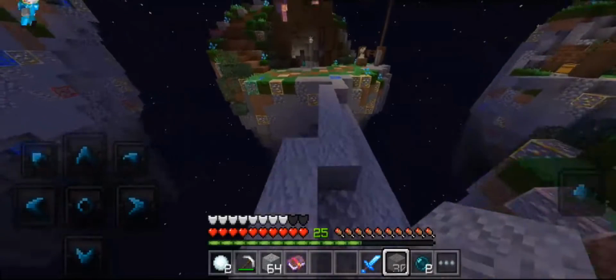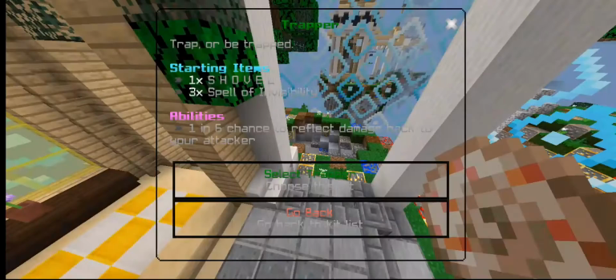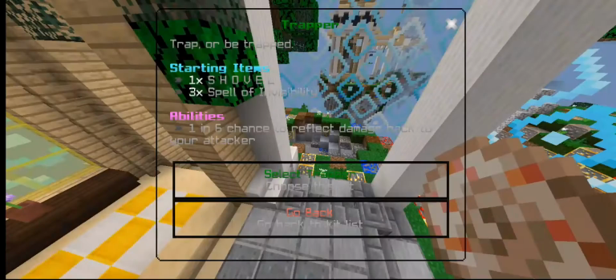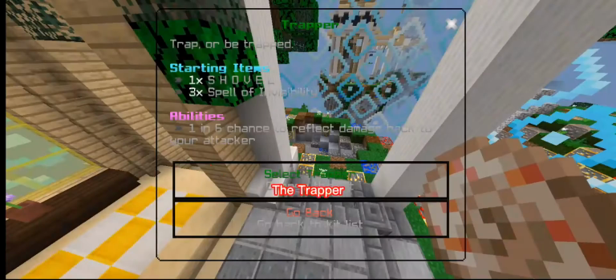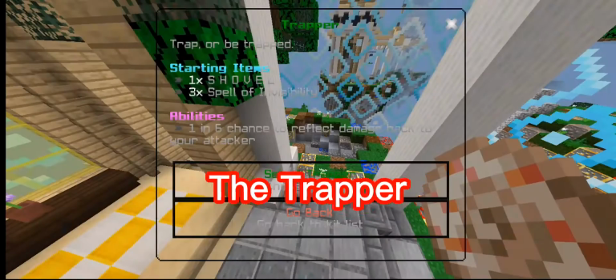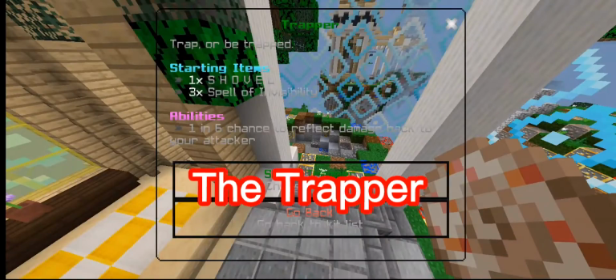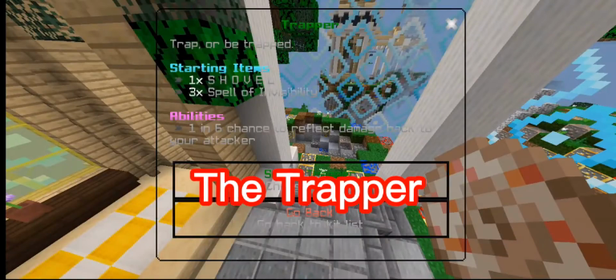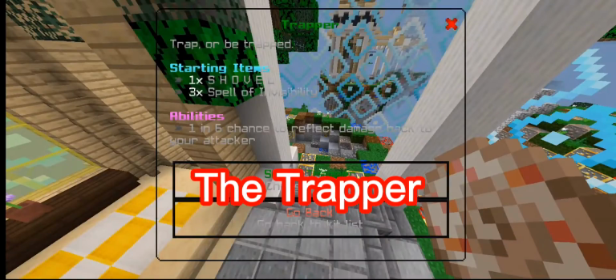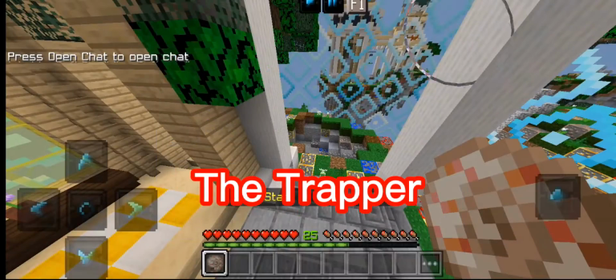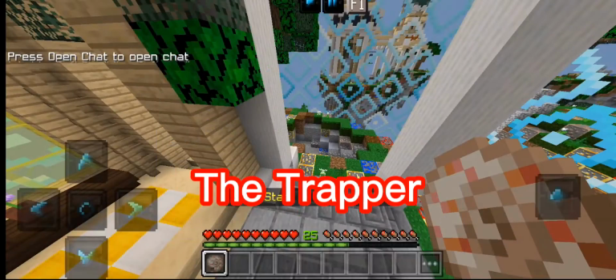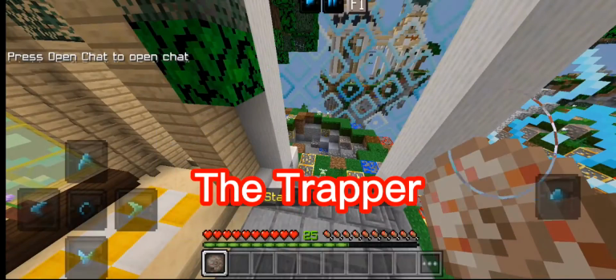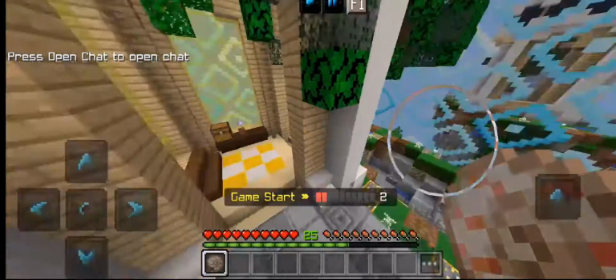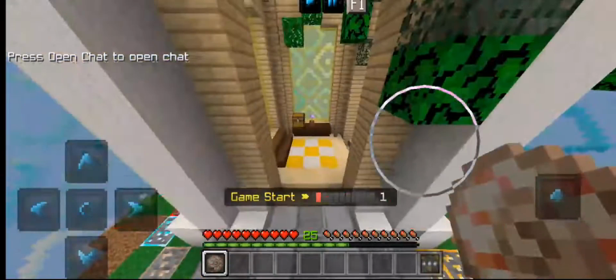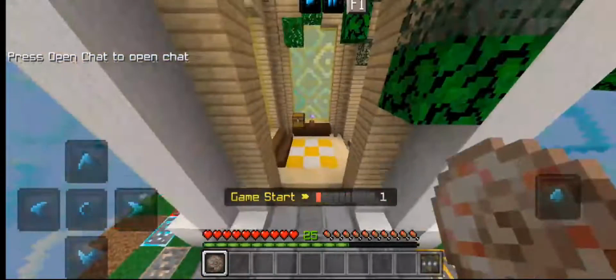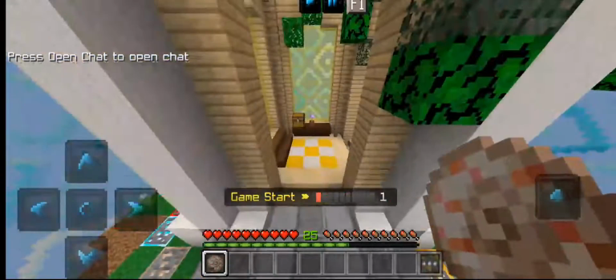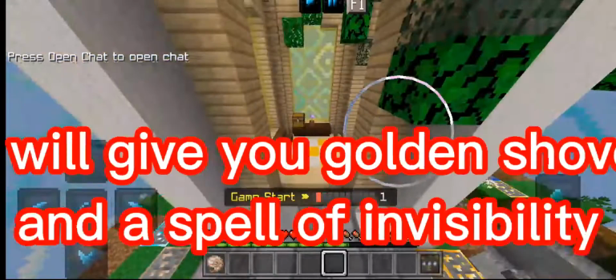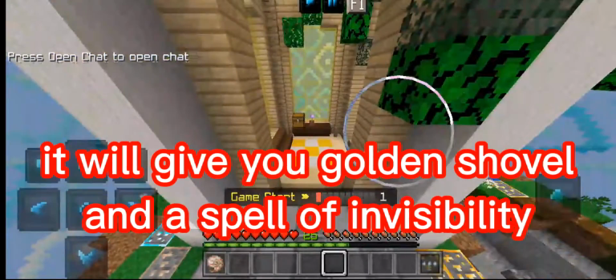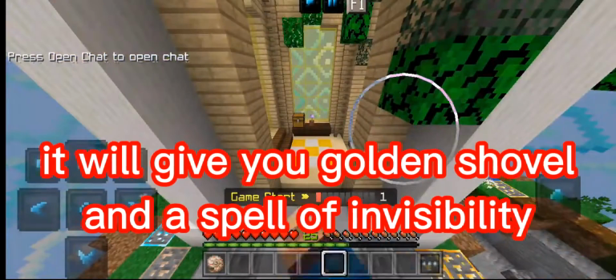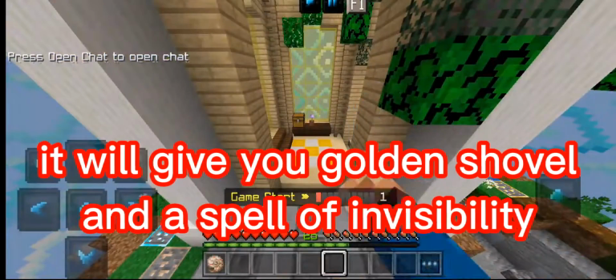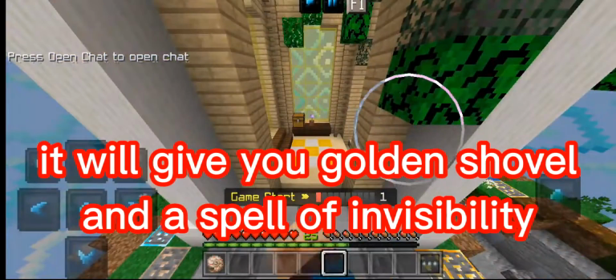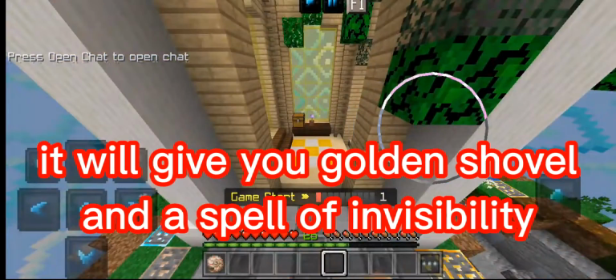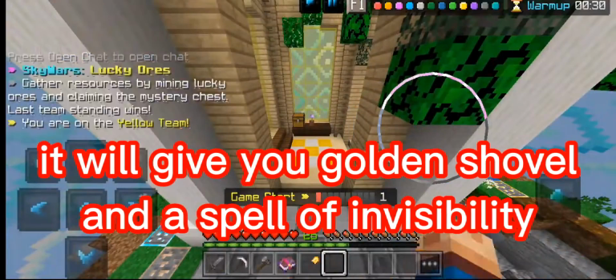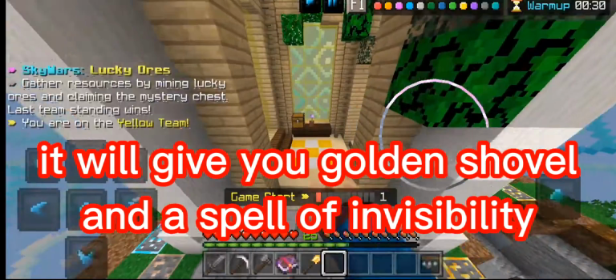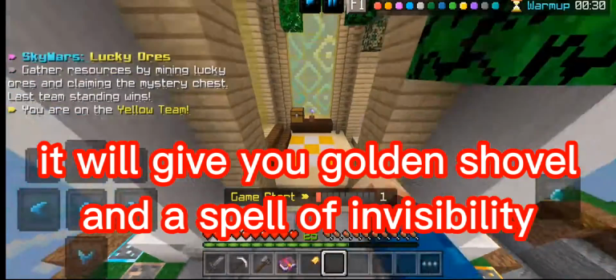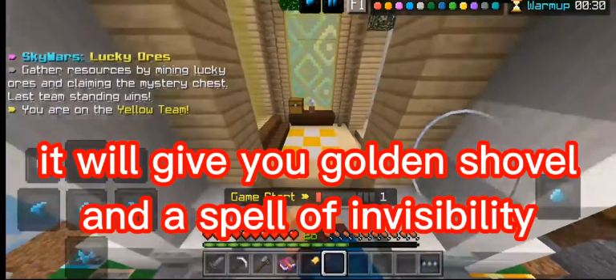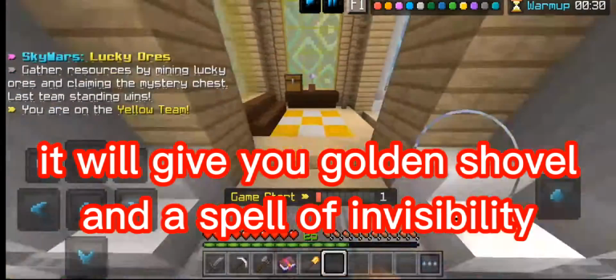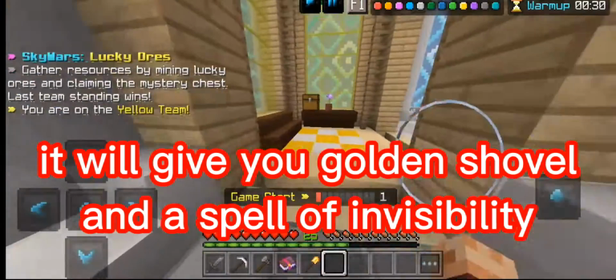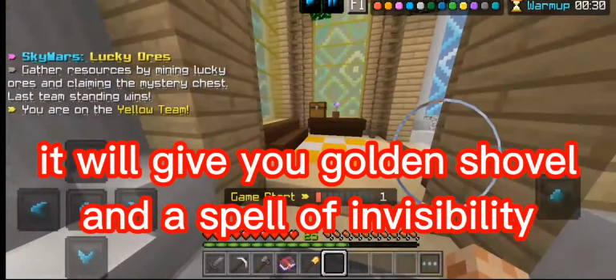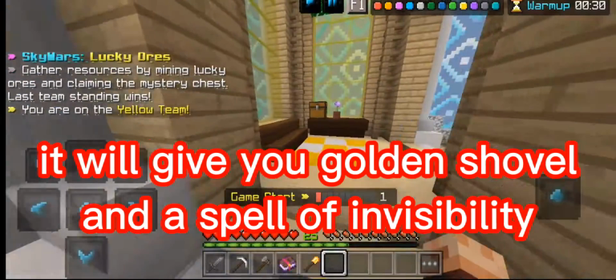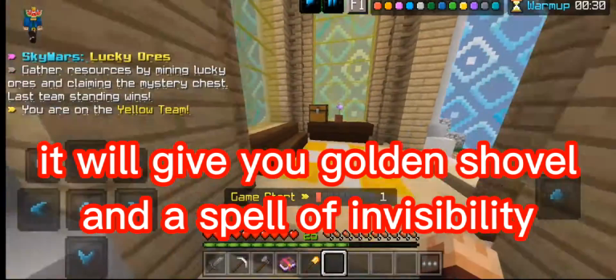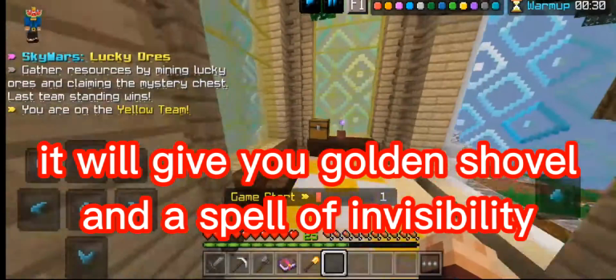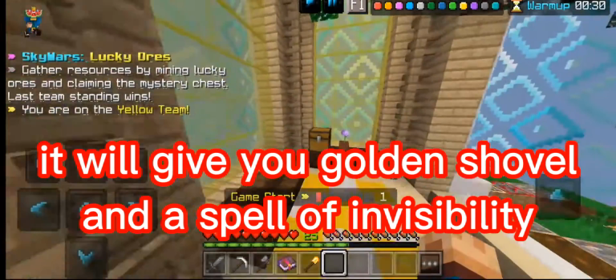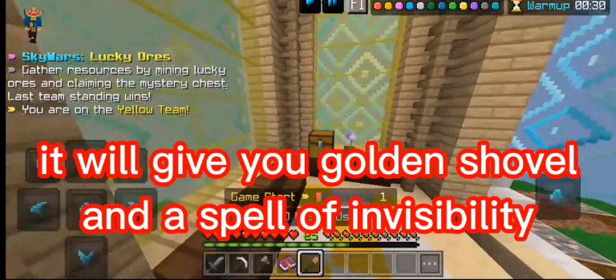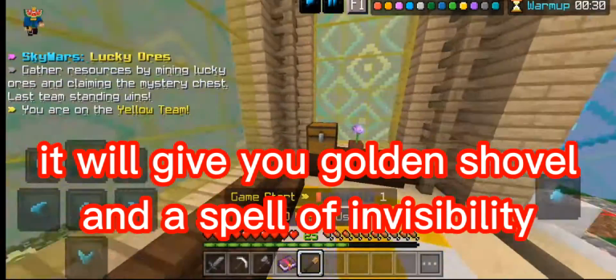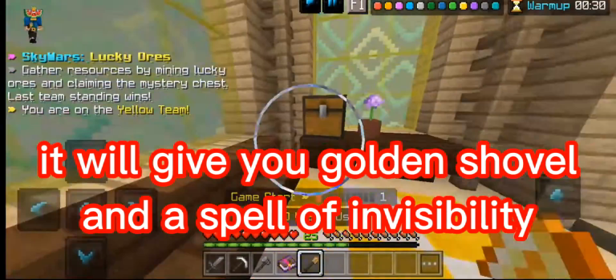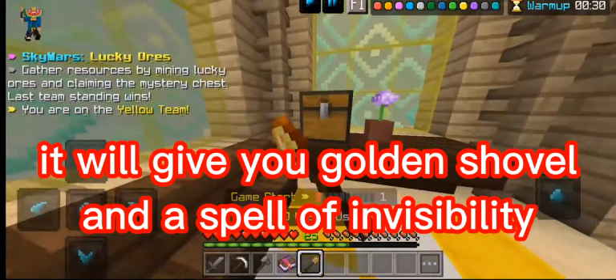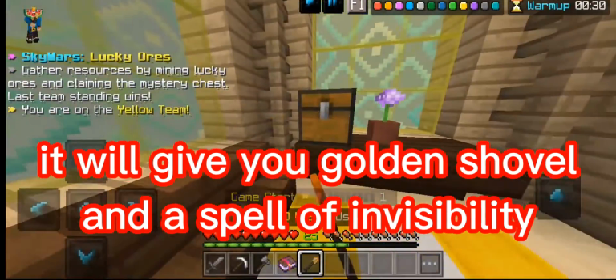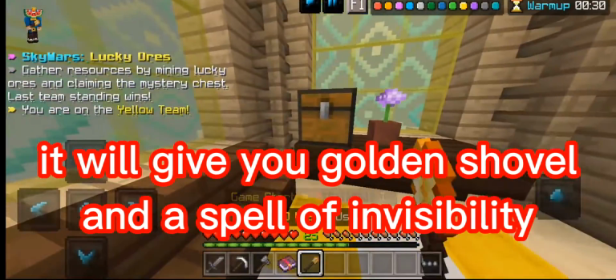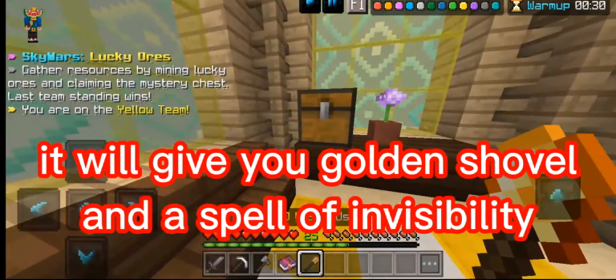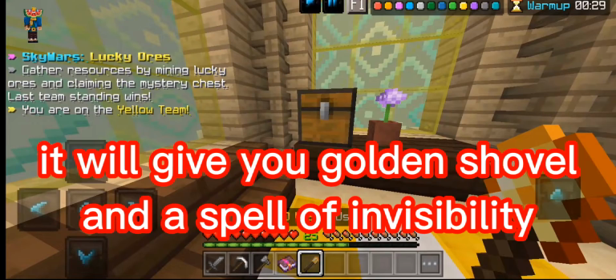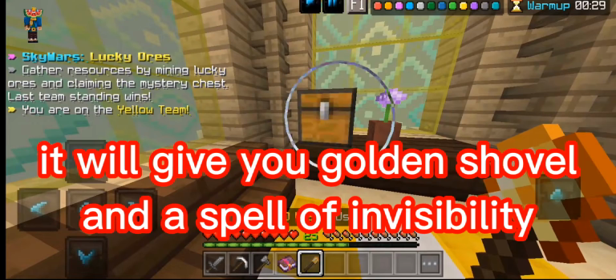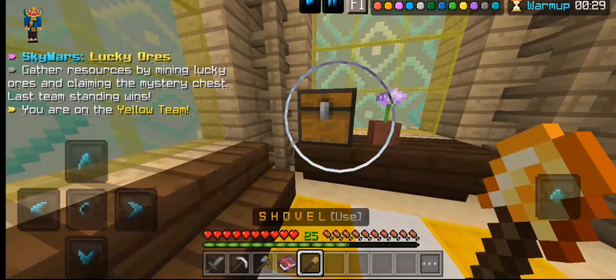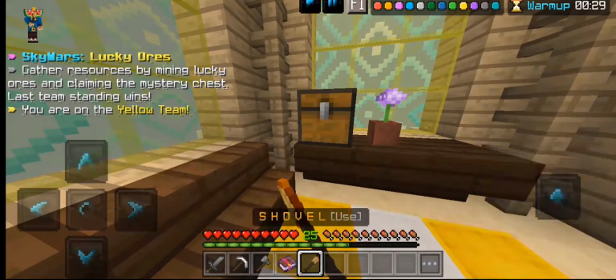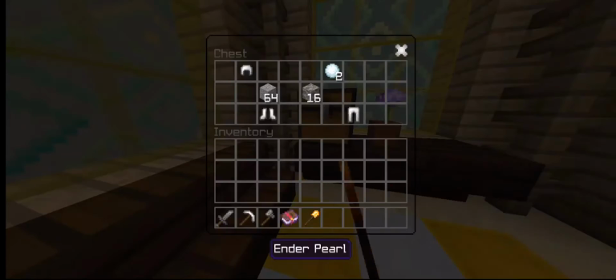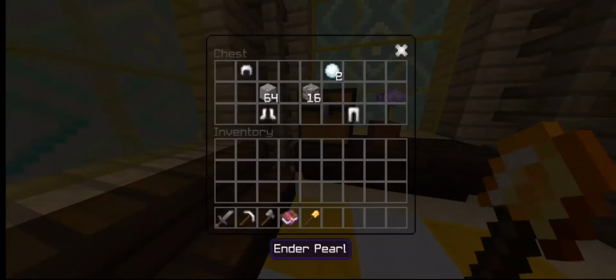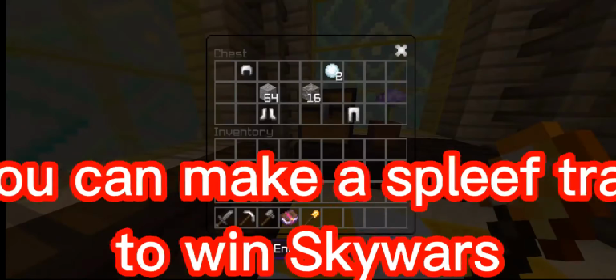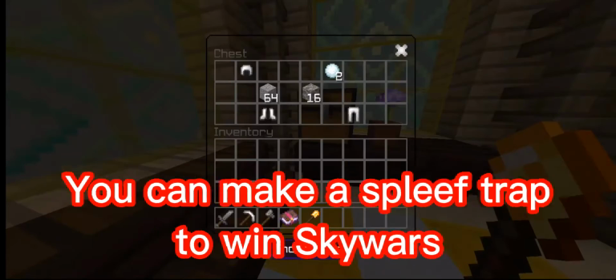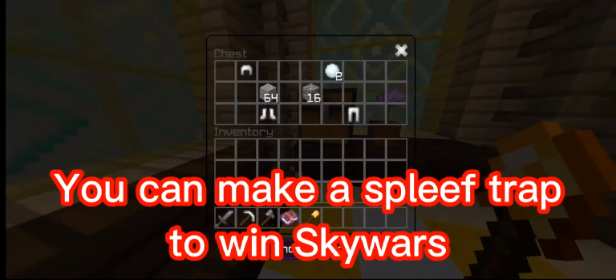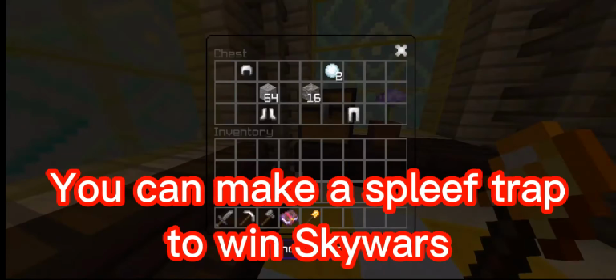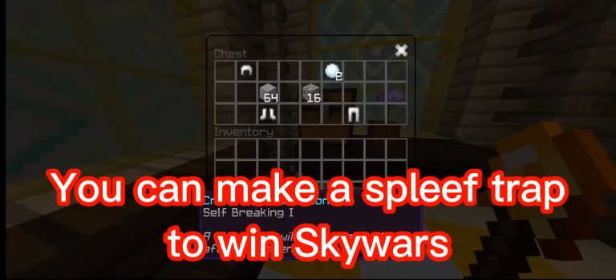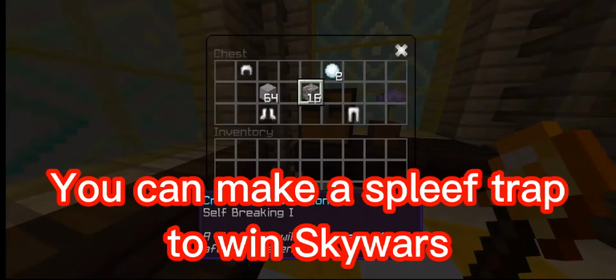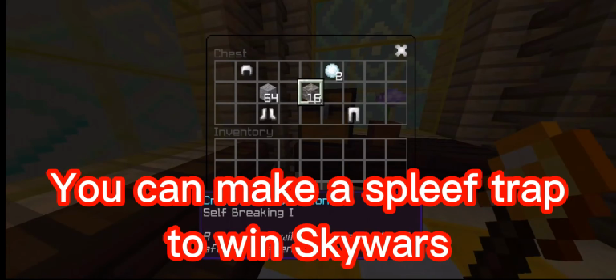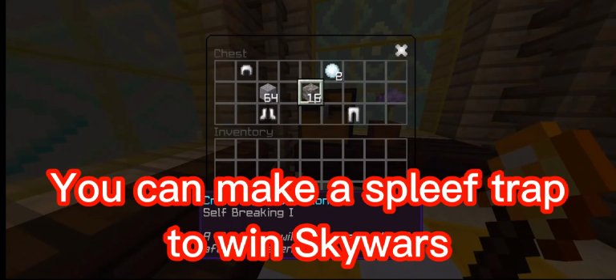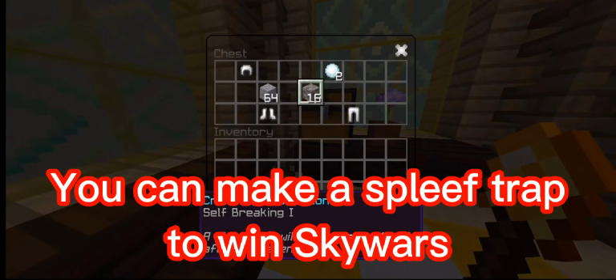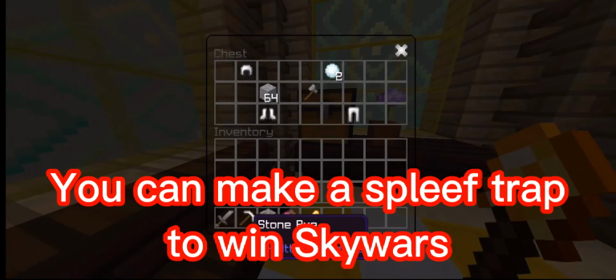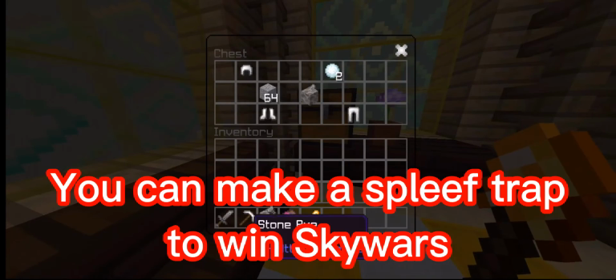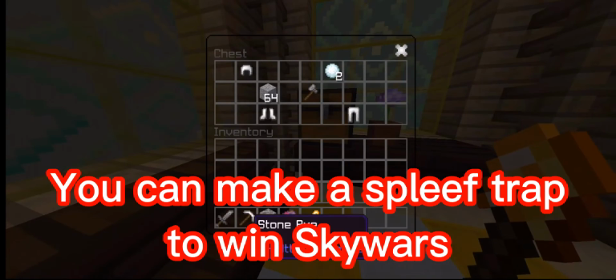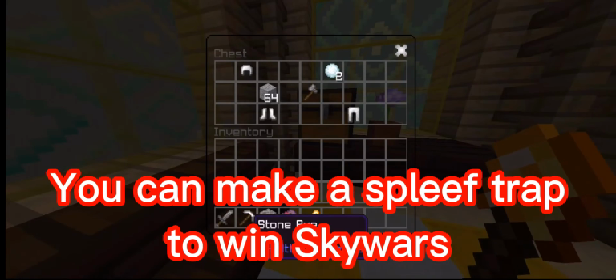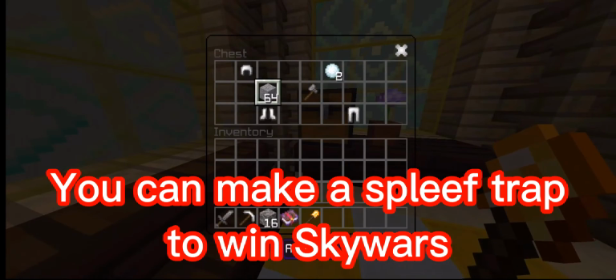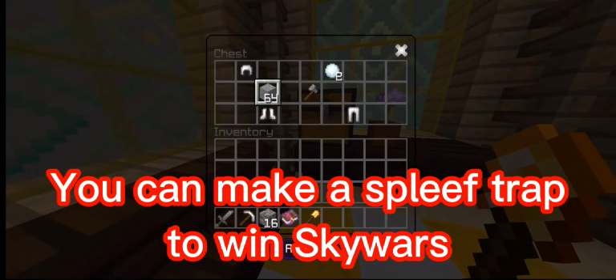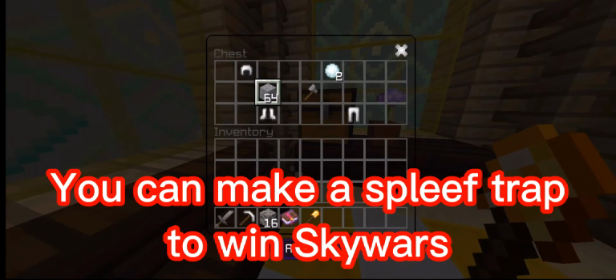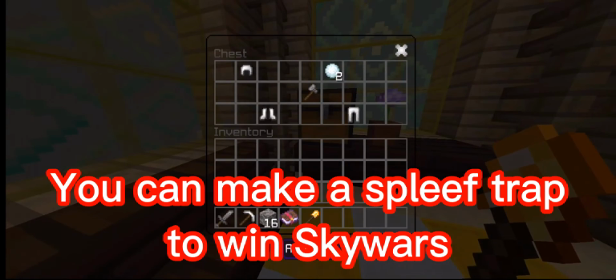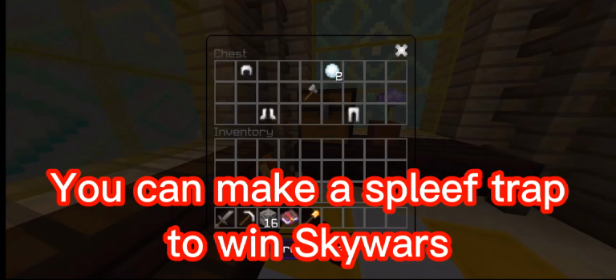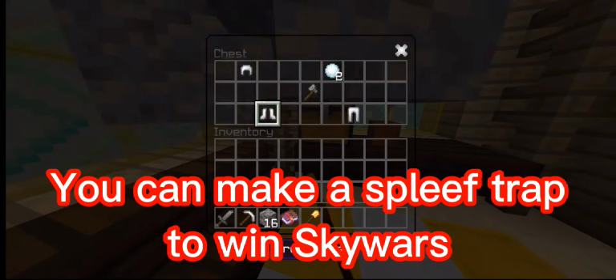The Trapper. It will give you a Golden Shovel and a spell of invisibility. You can make a Spleef Trap in SkyWars.